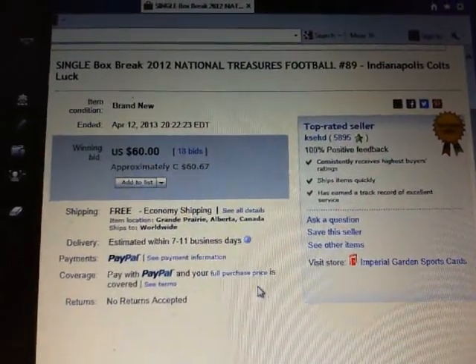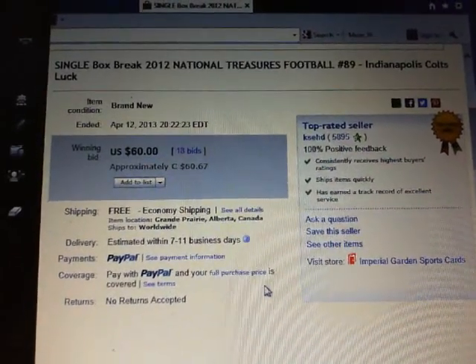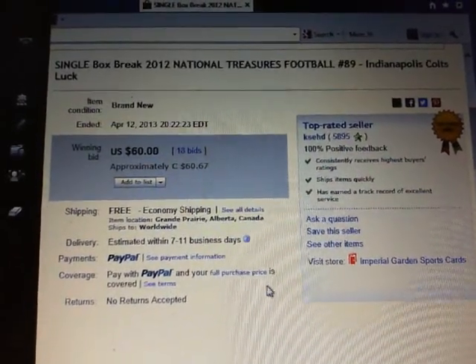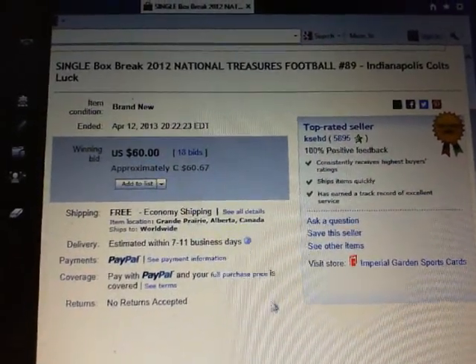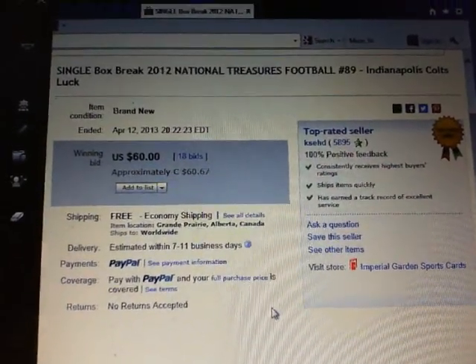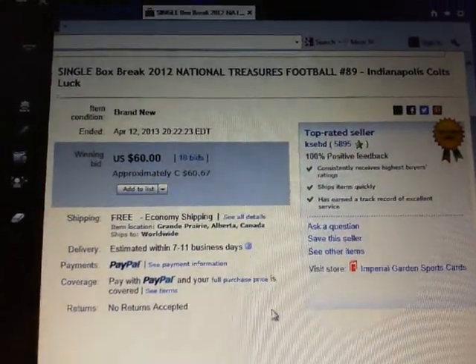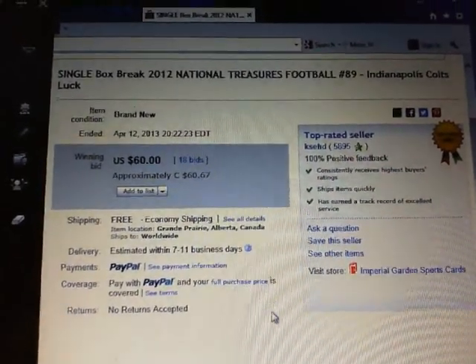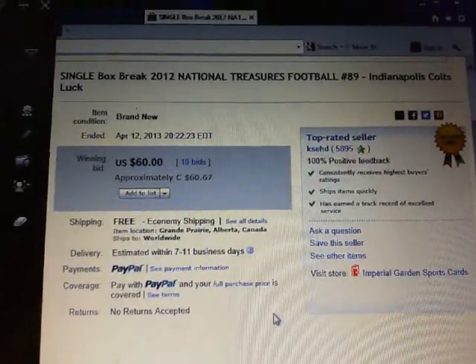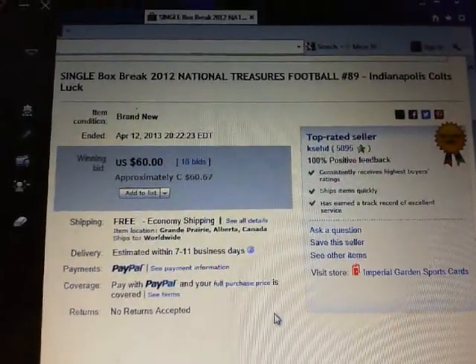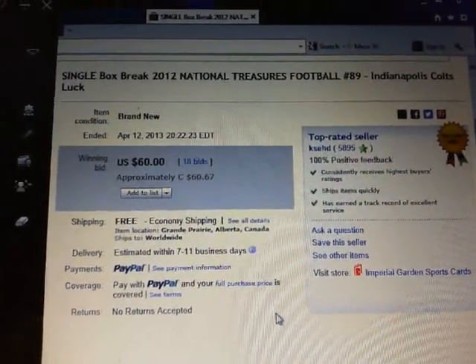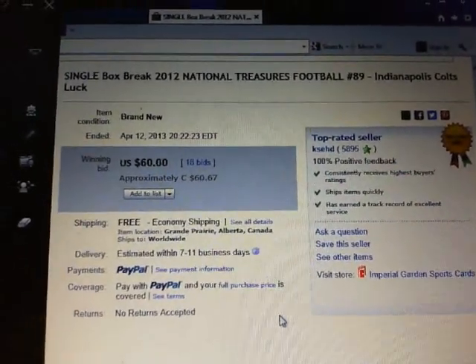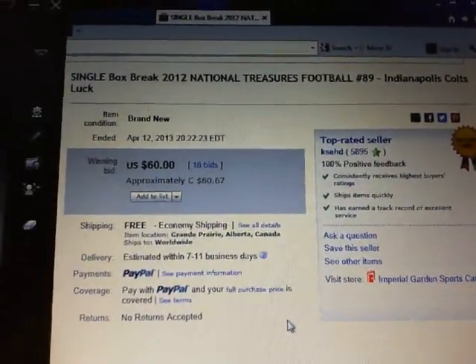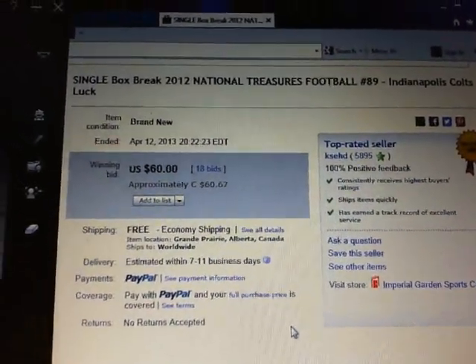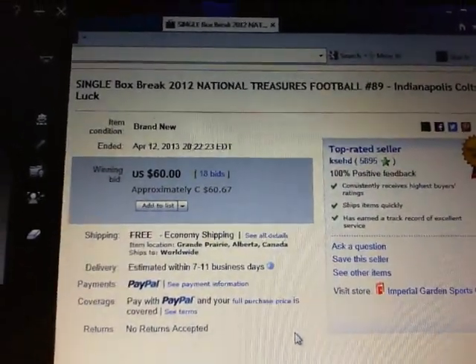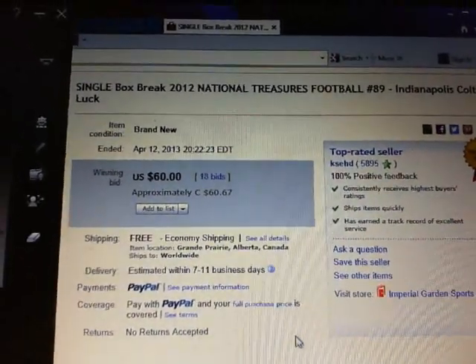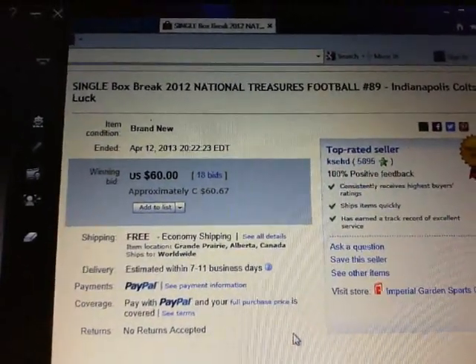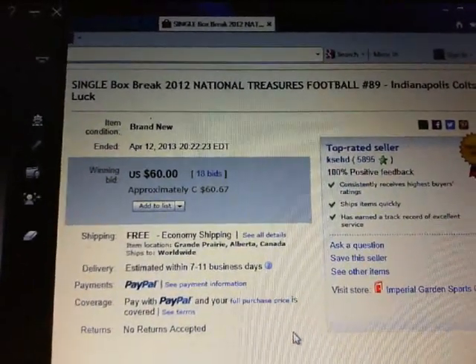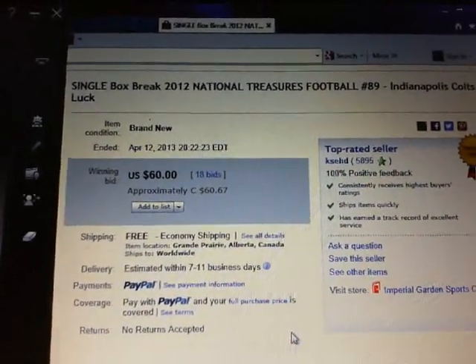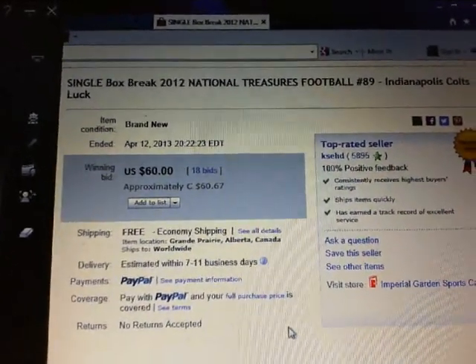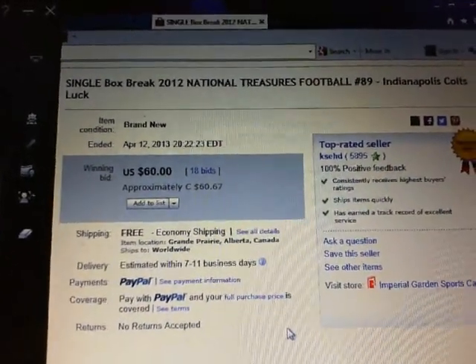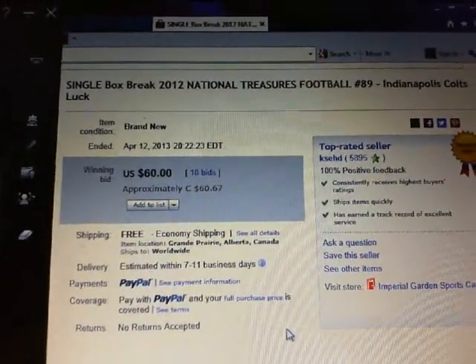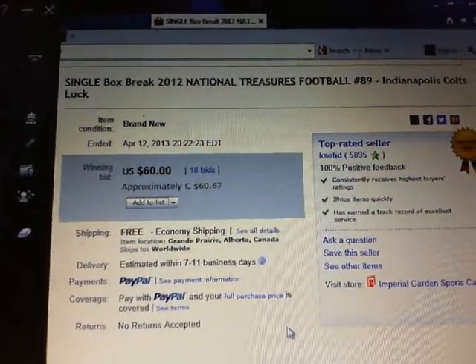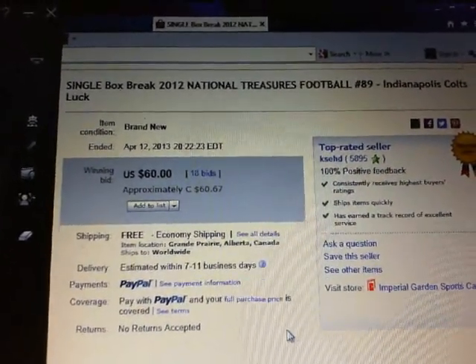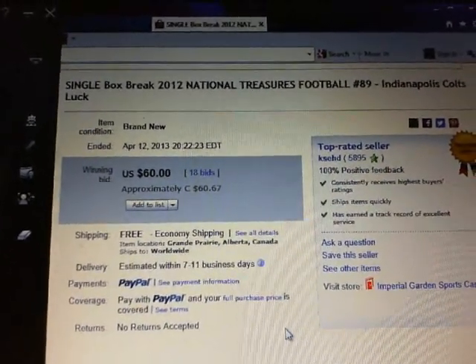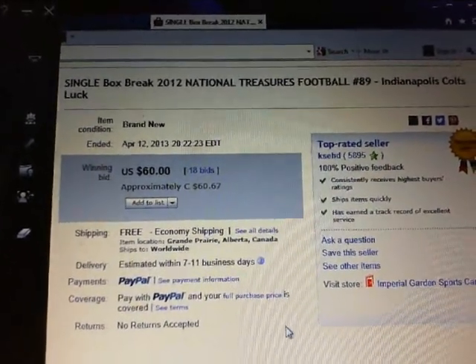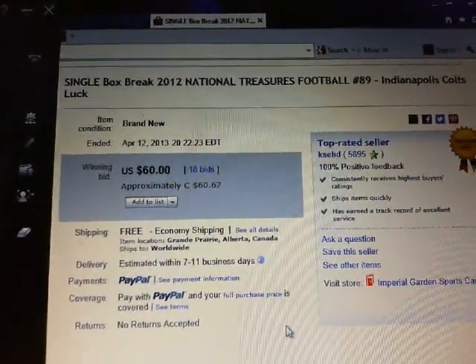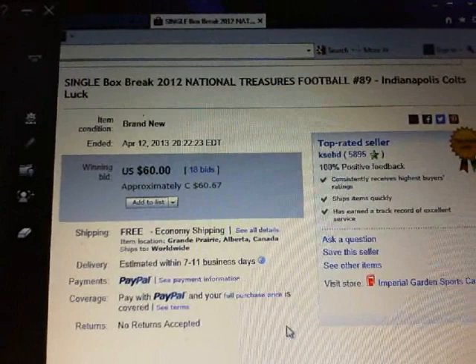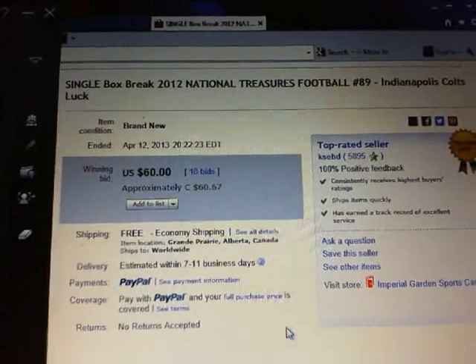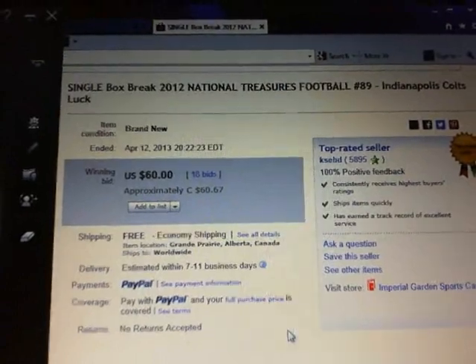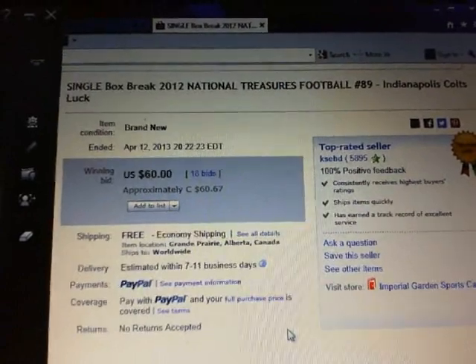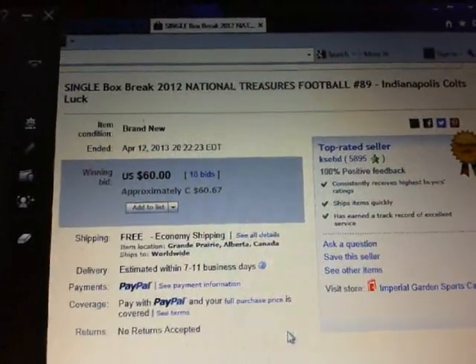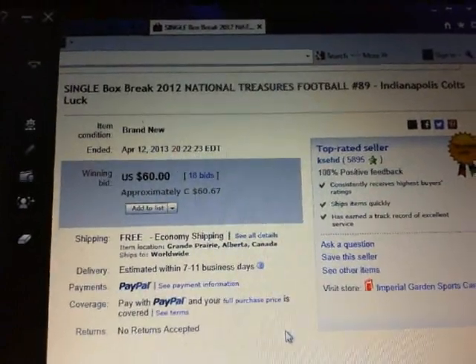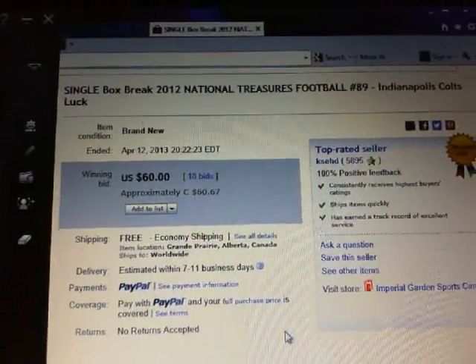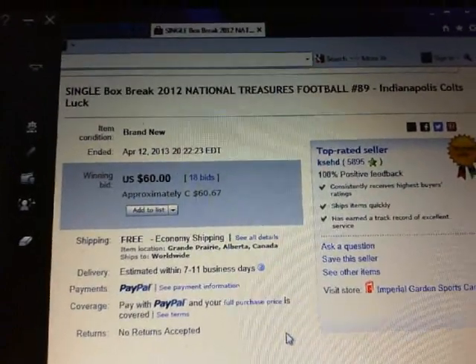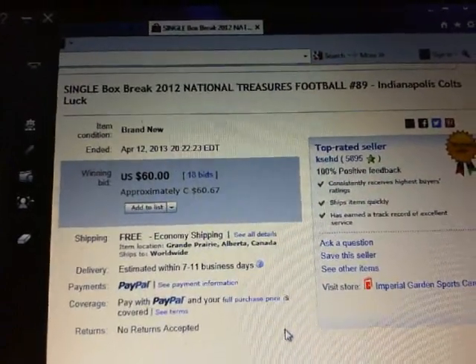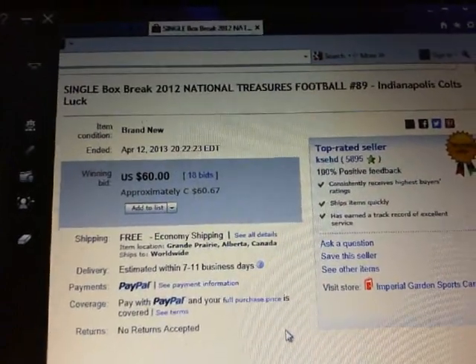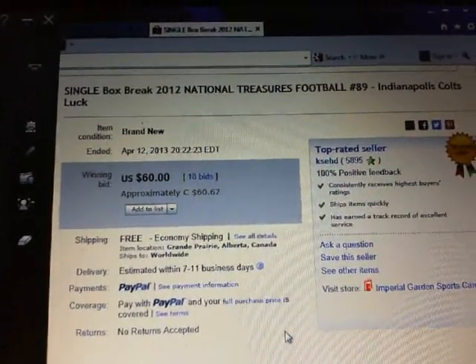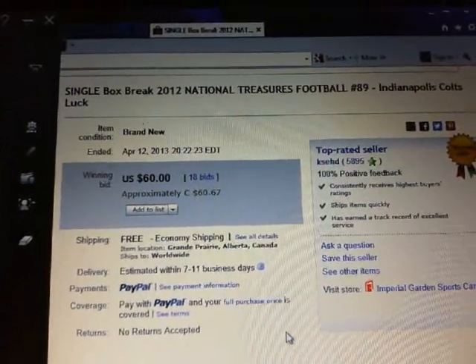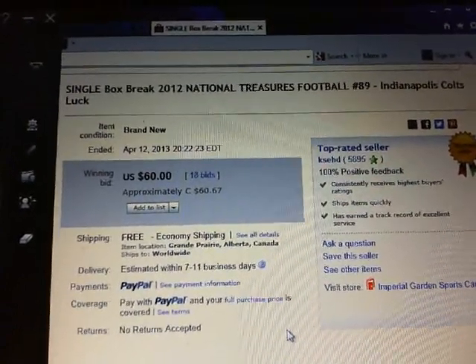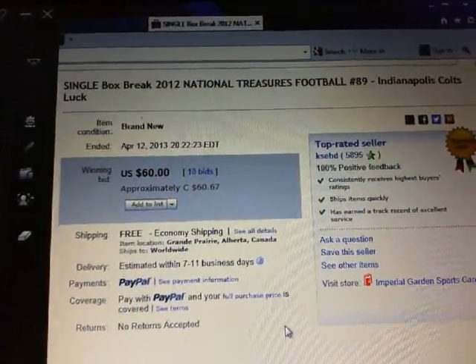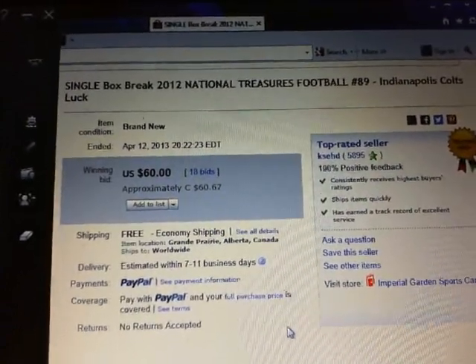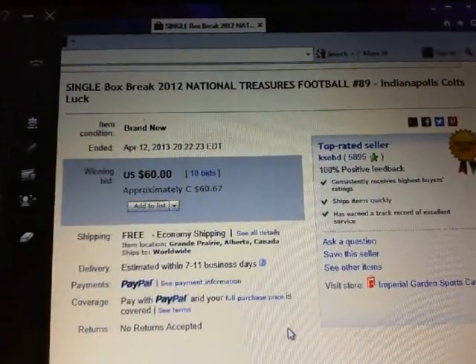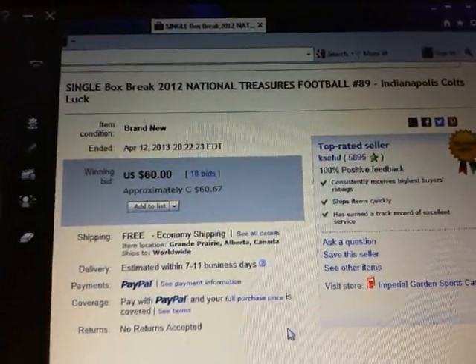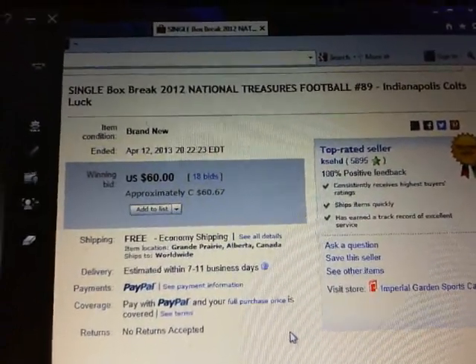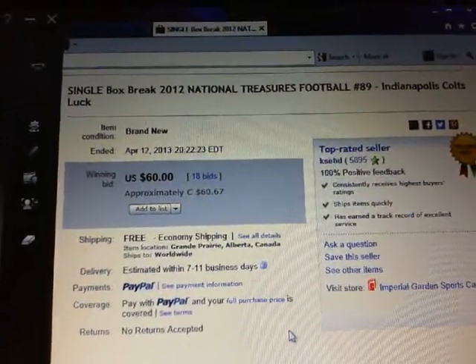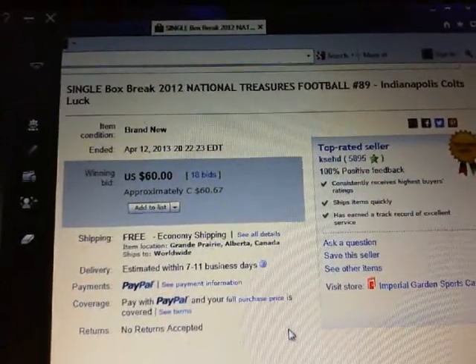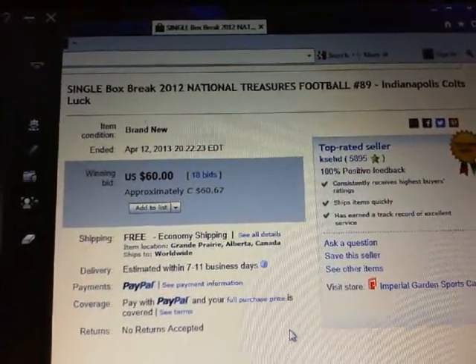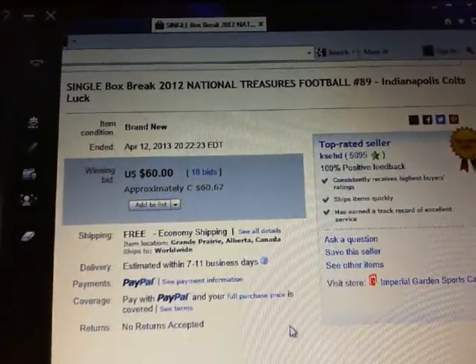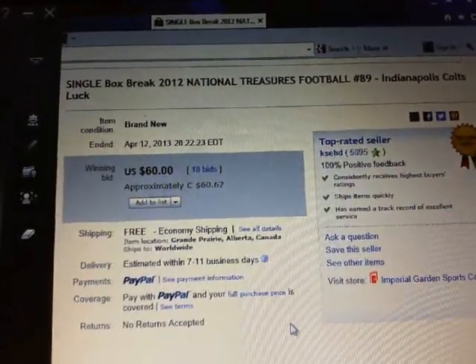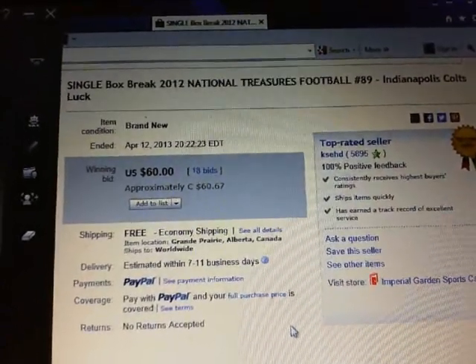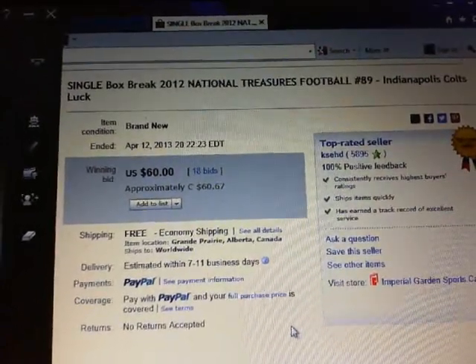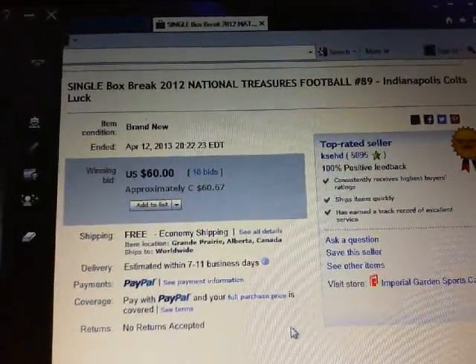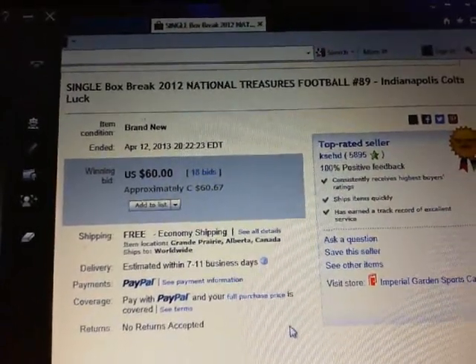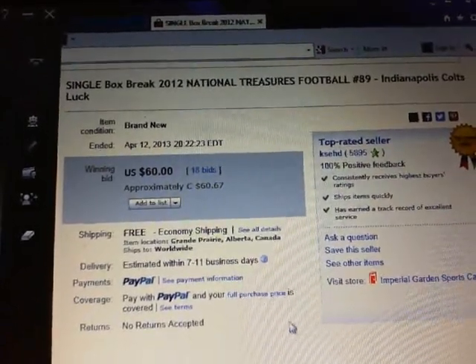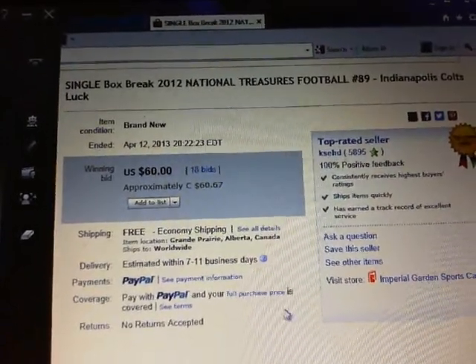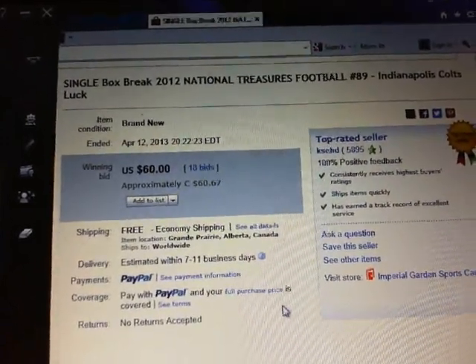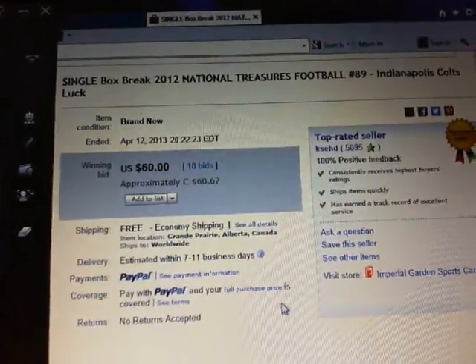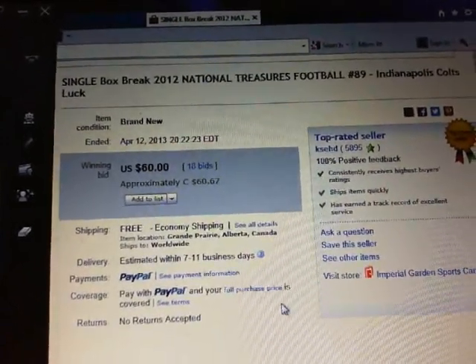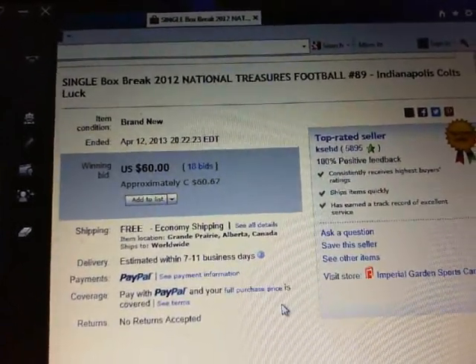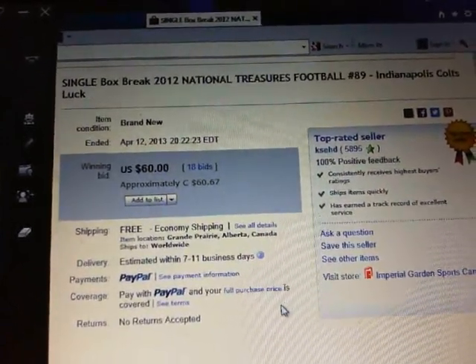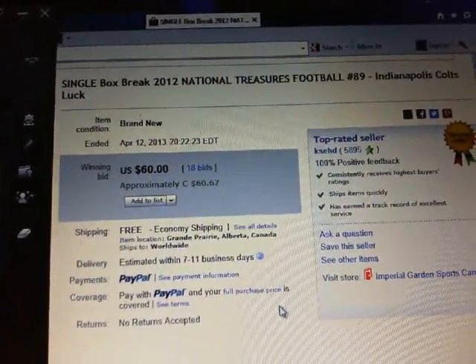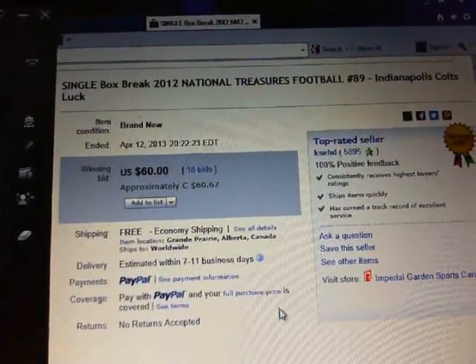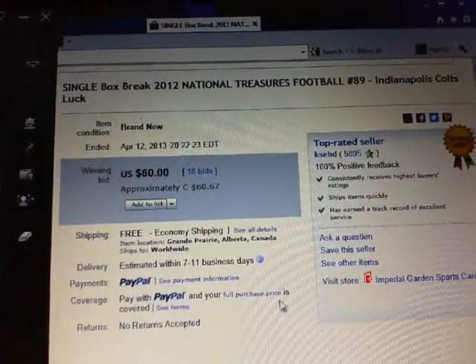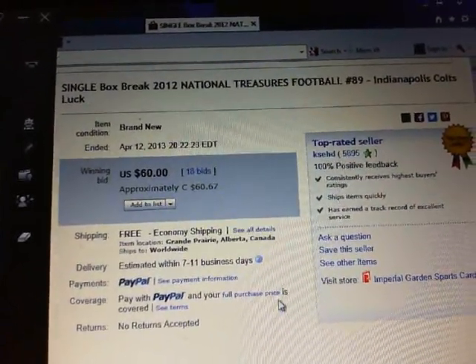Hey there, guys. Welcome to KSED's football break number 89 of 2012 National Treasures Football.